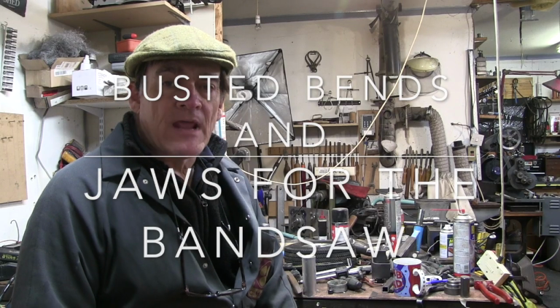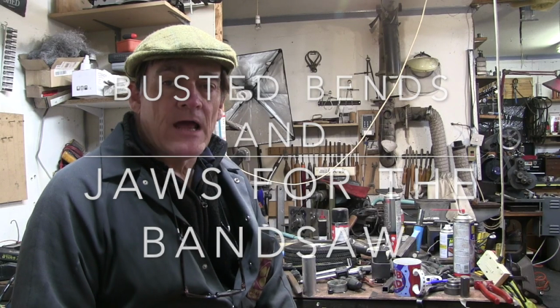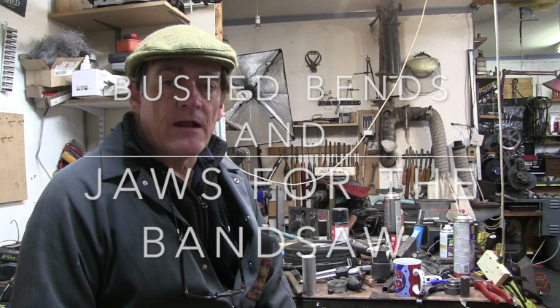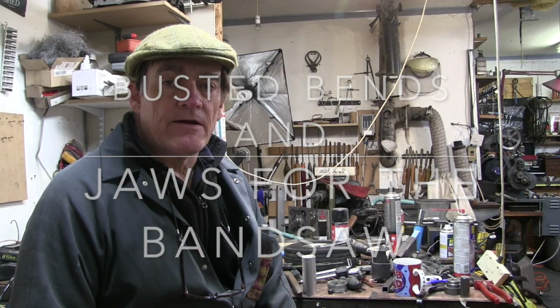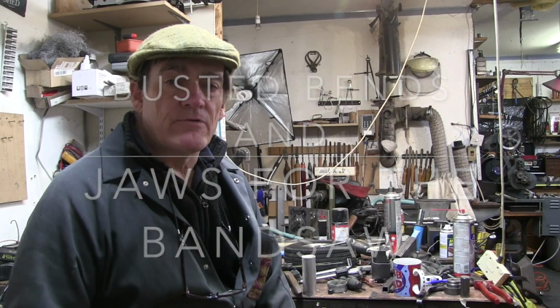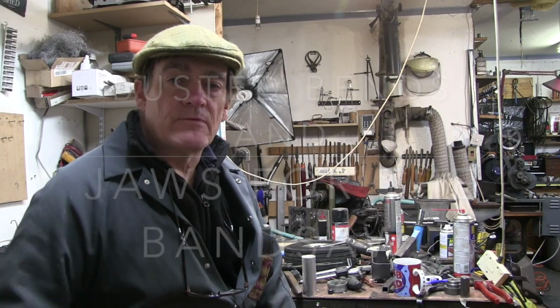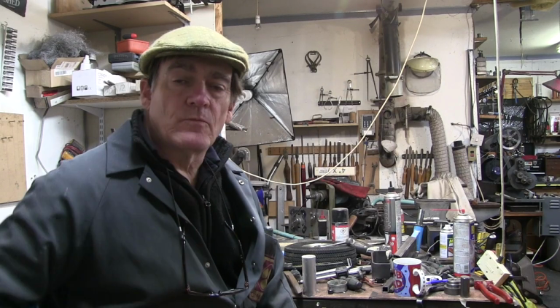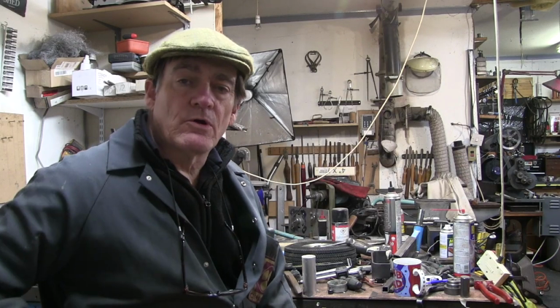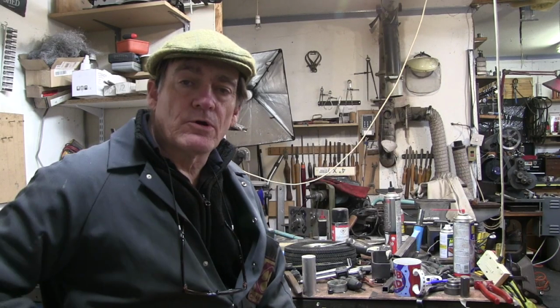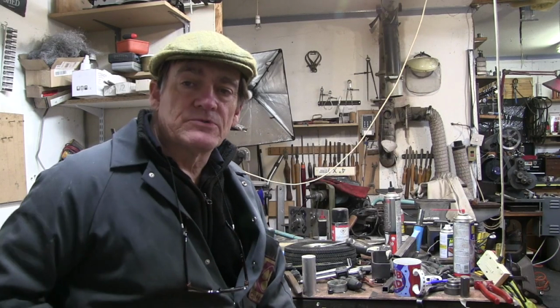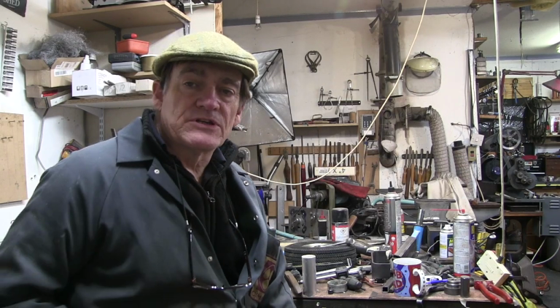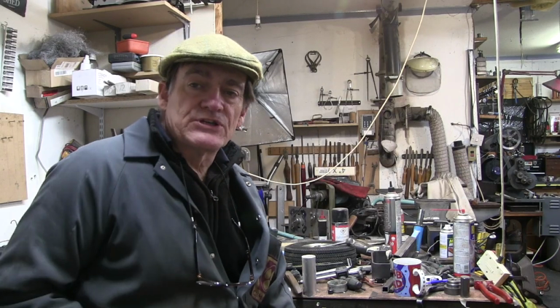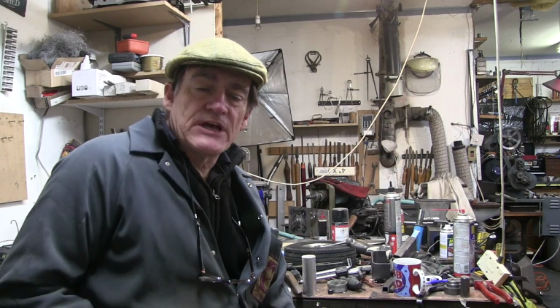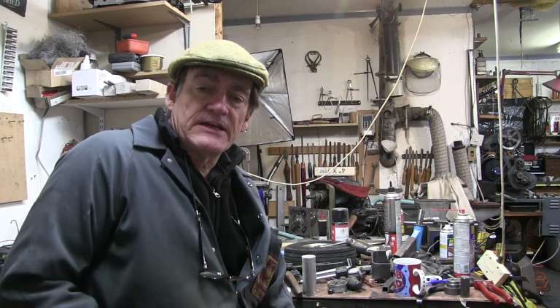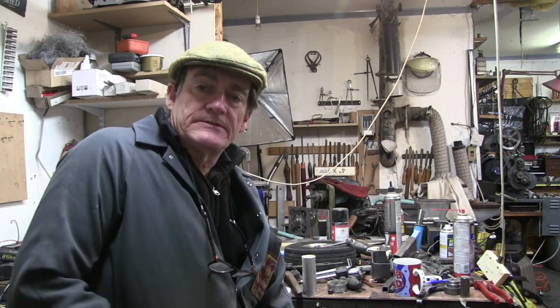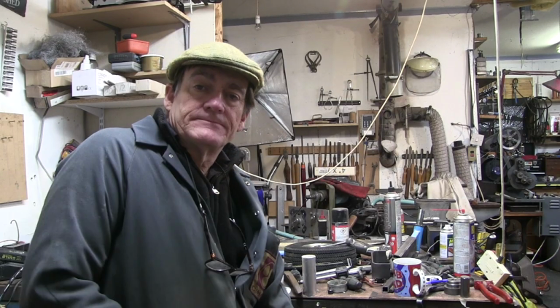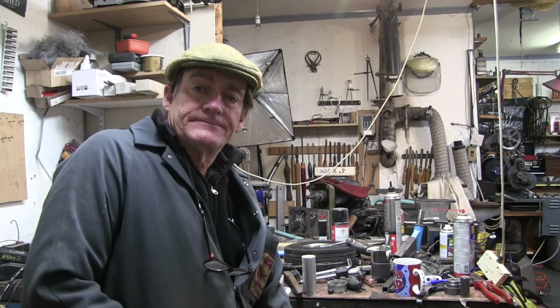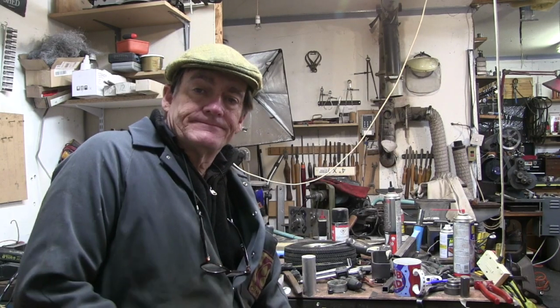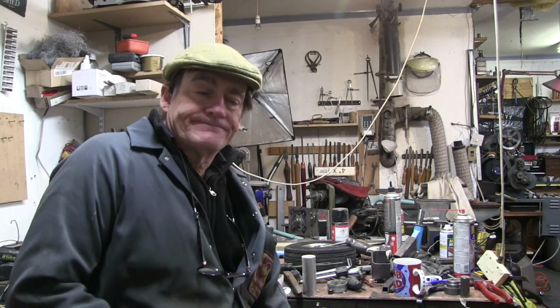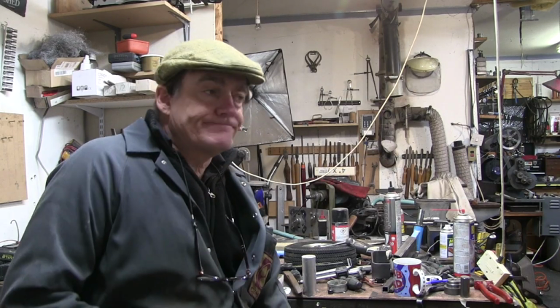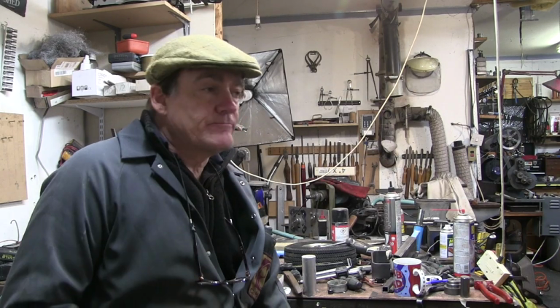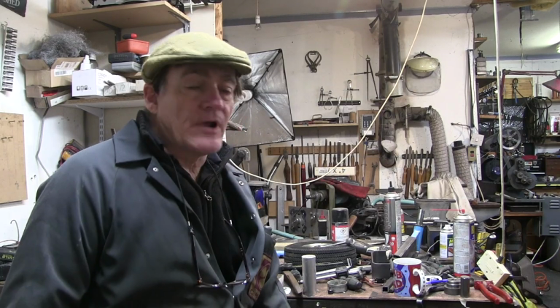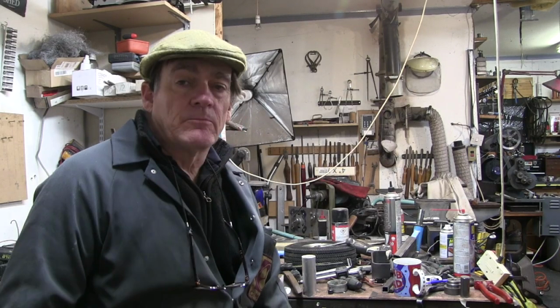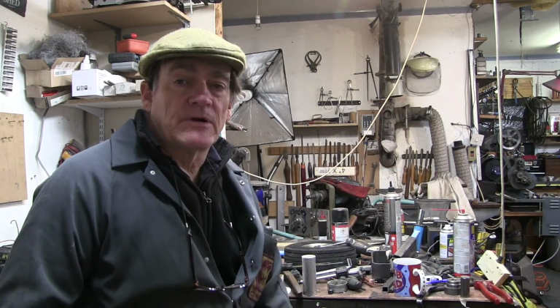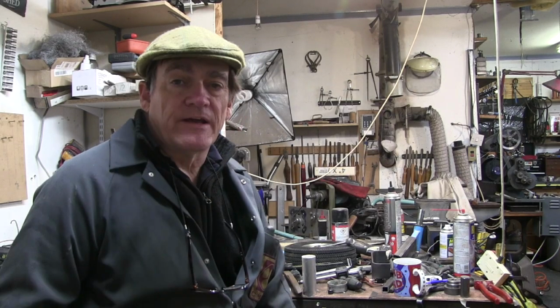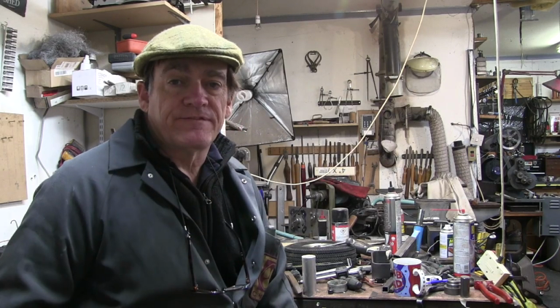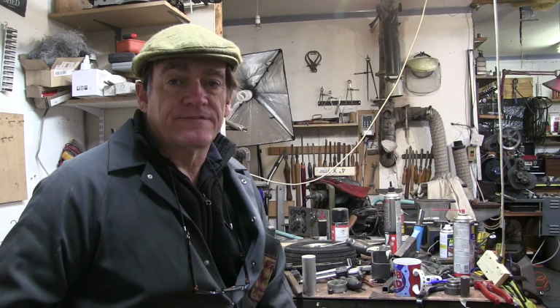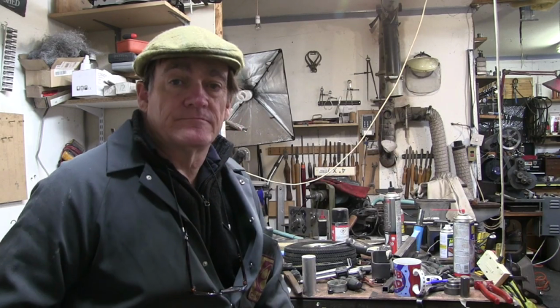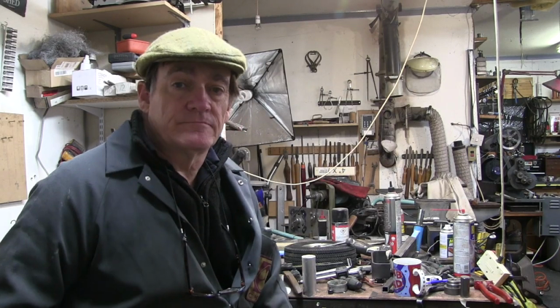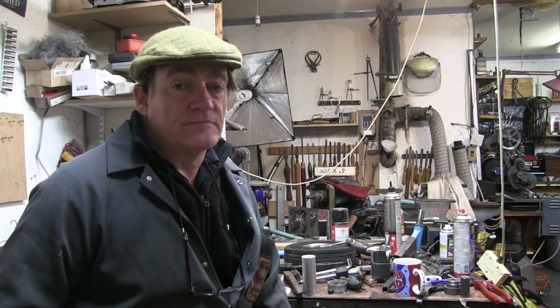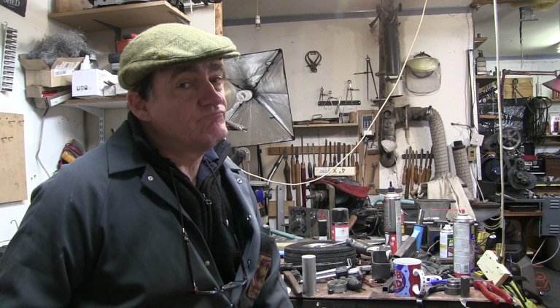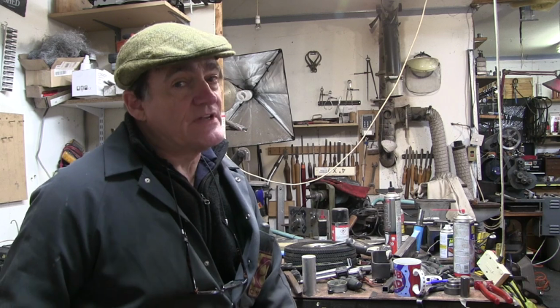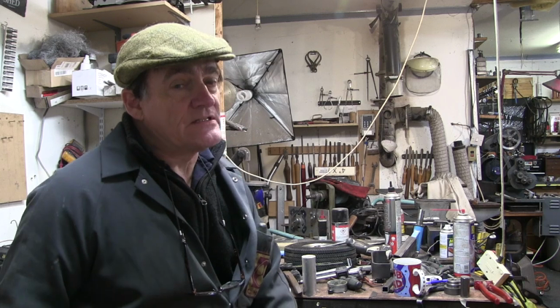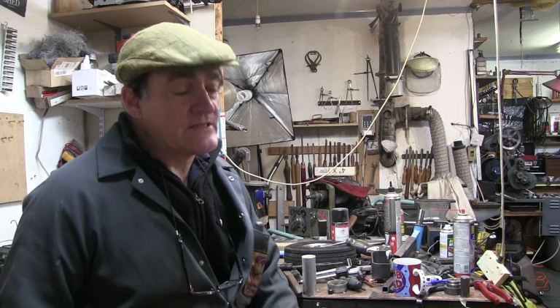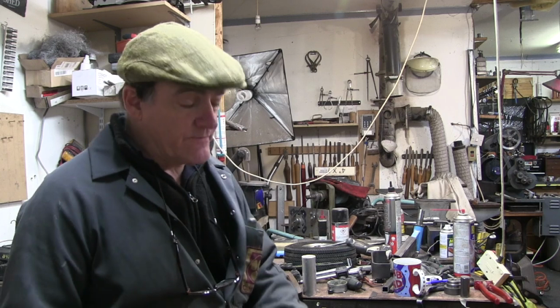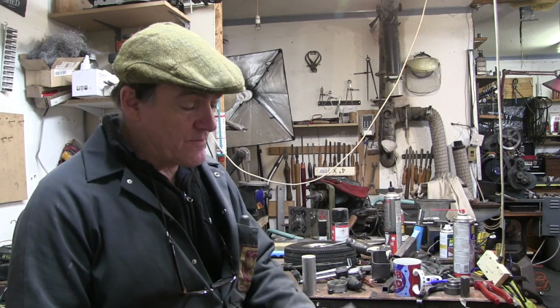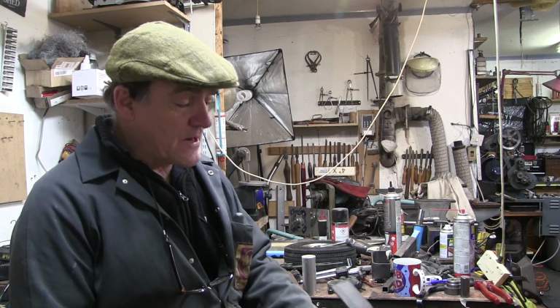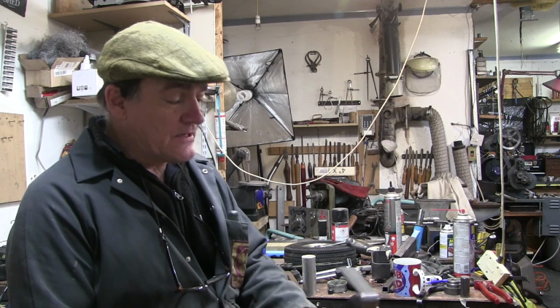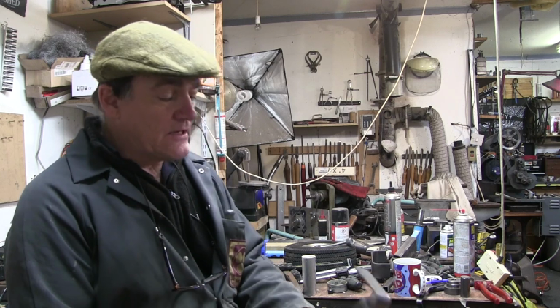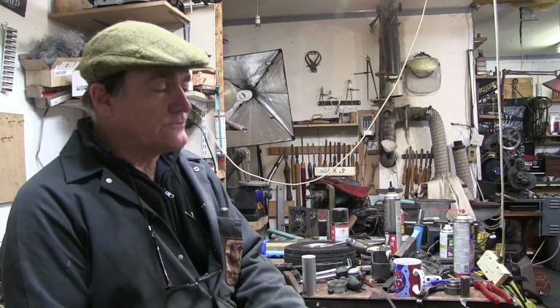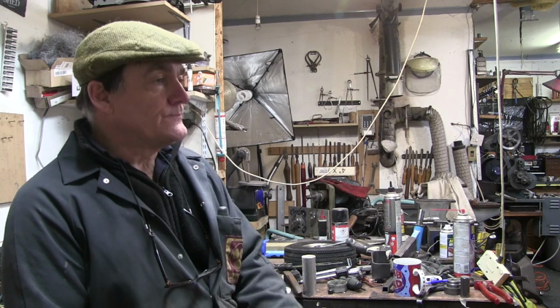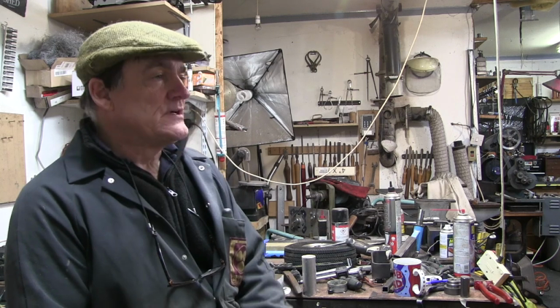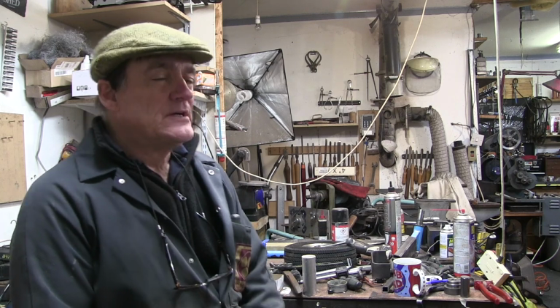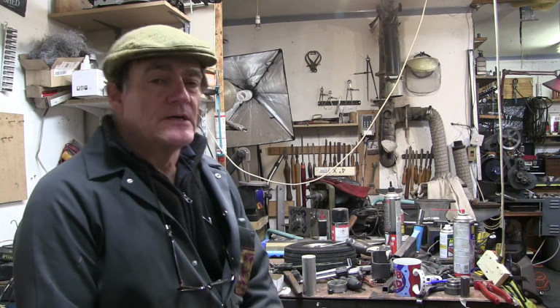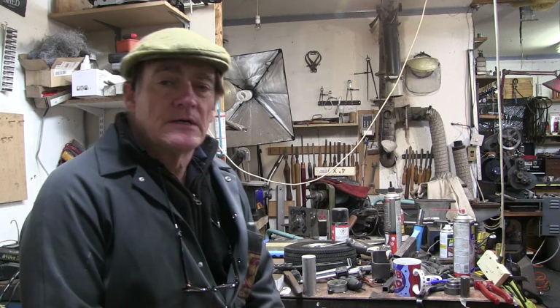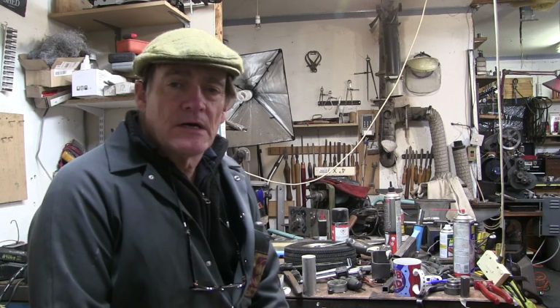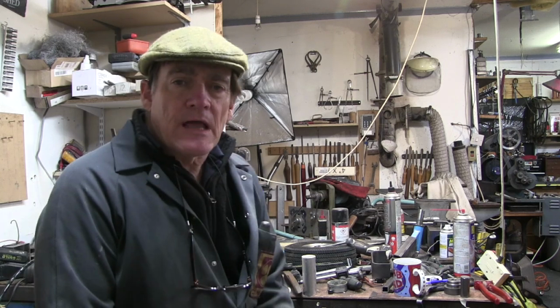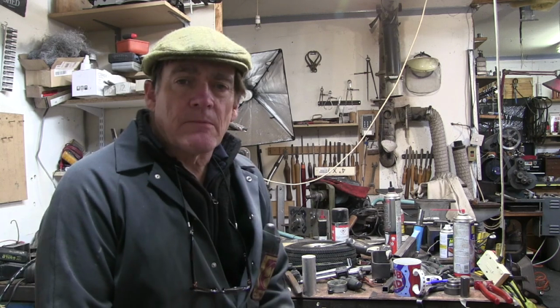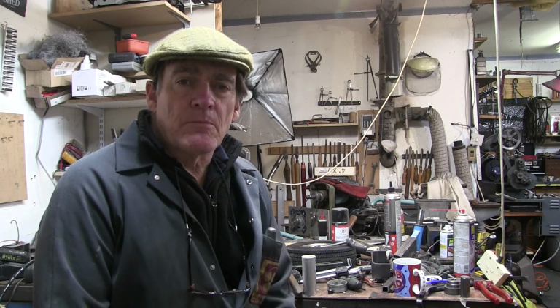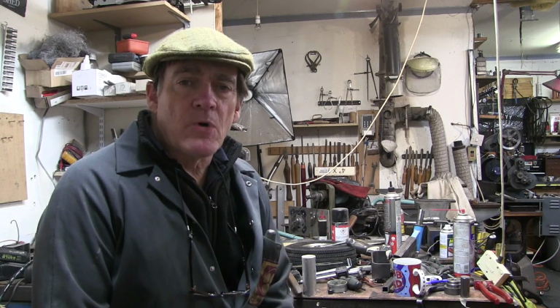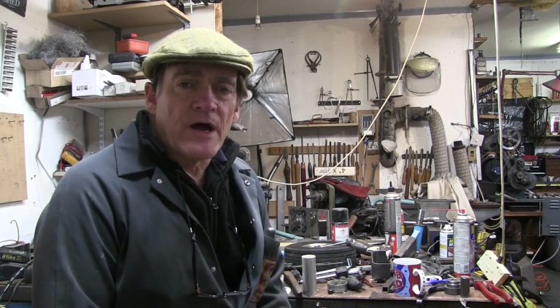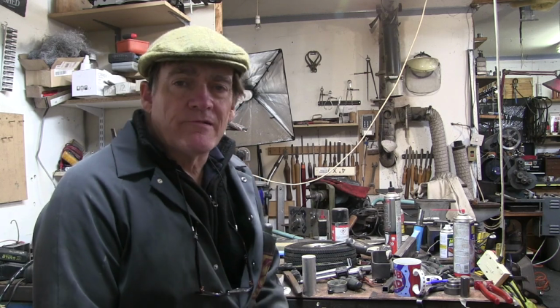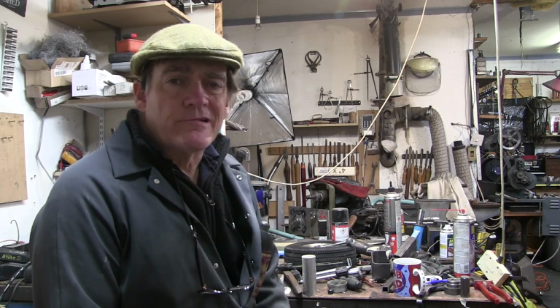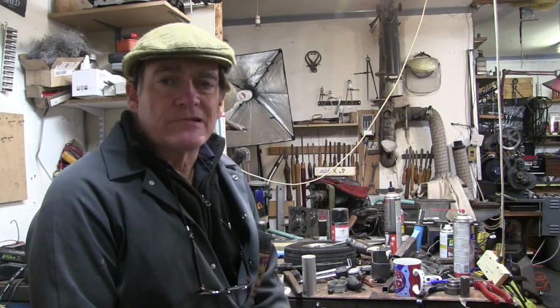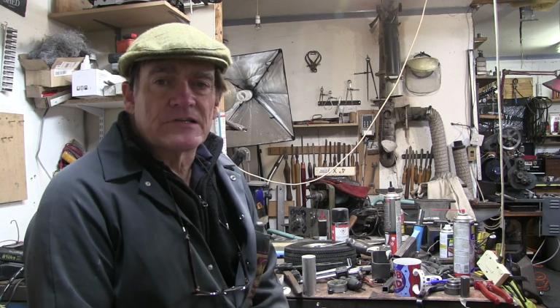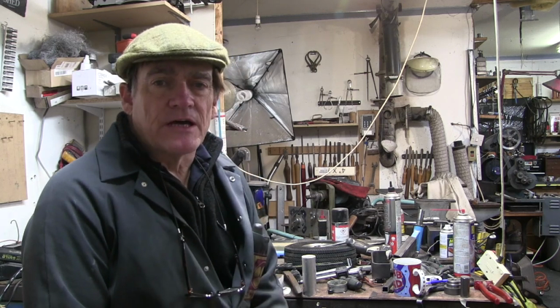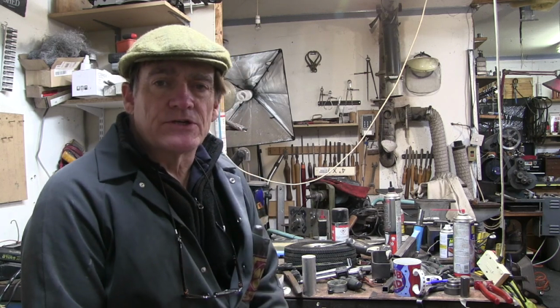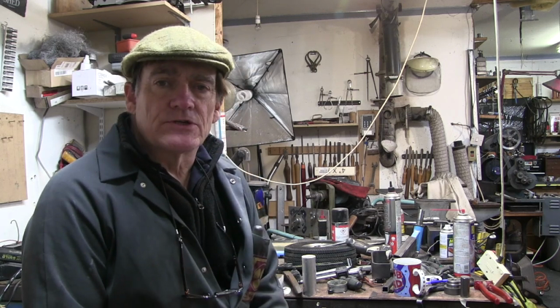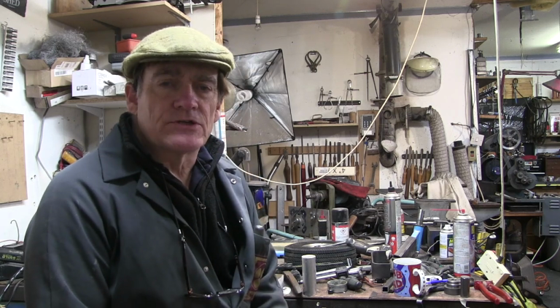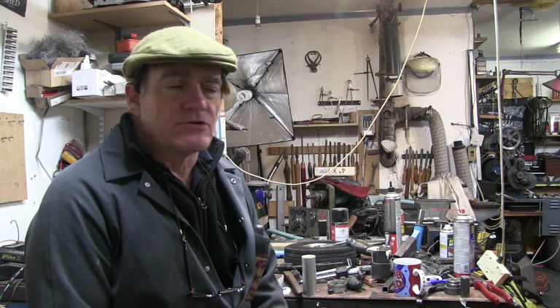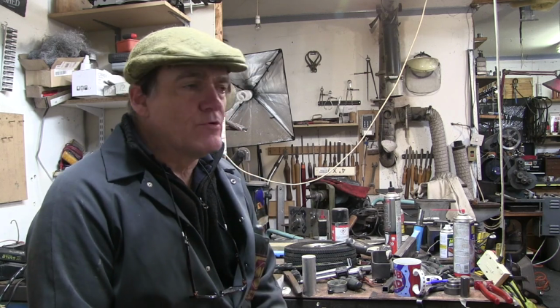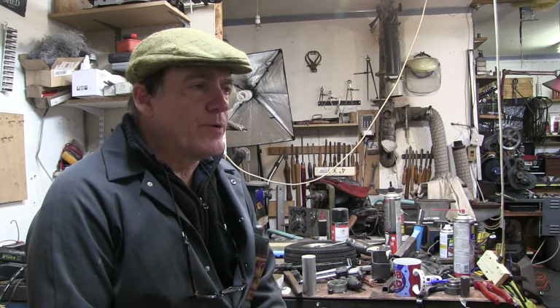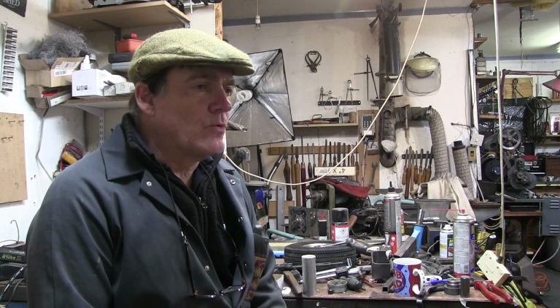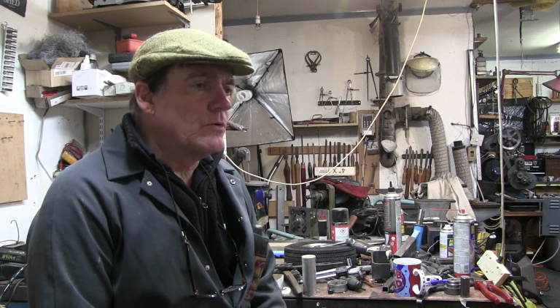Hello everyone, welcome to the shed. I'm Cliff as some of you may know. A couple of minor irritations to report.